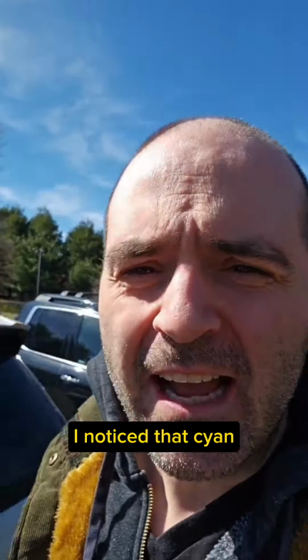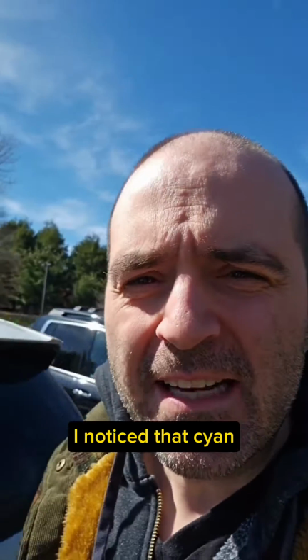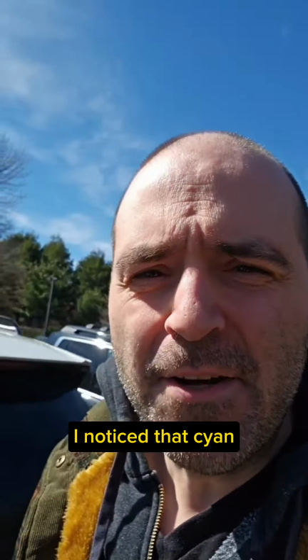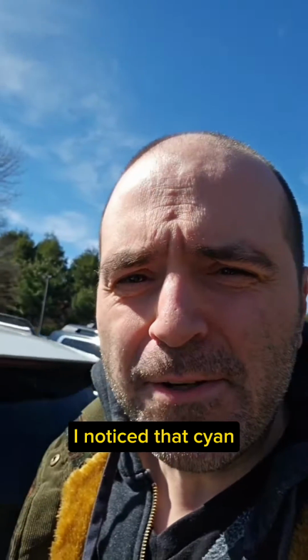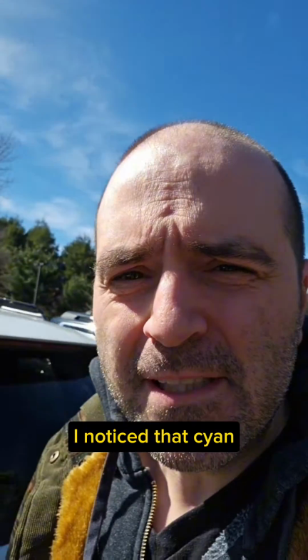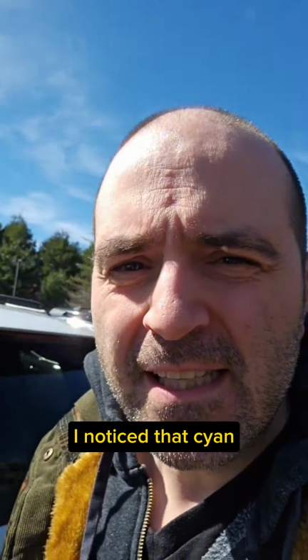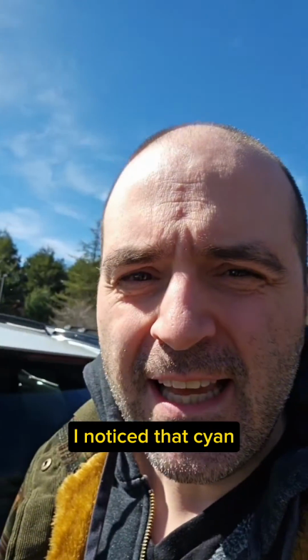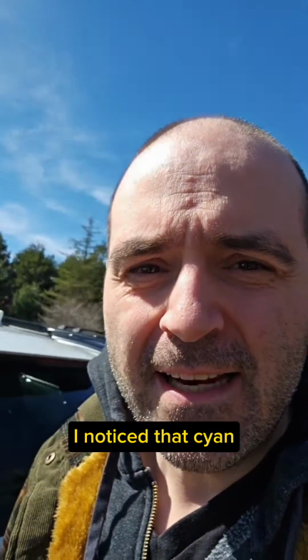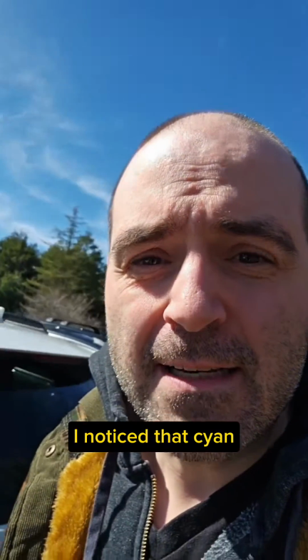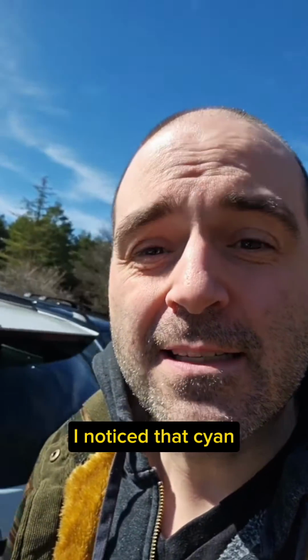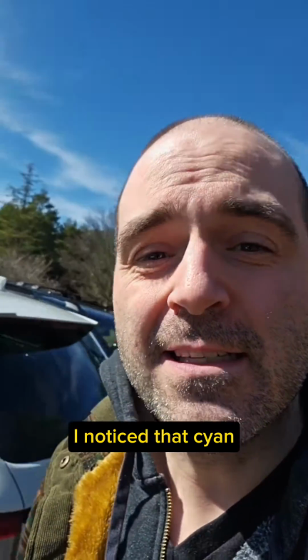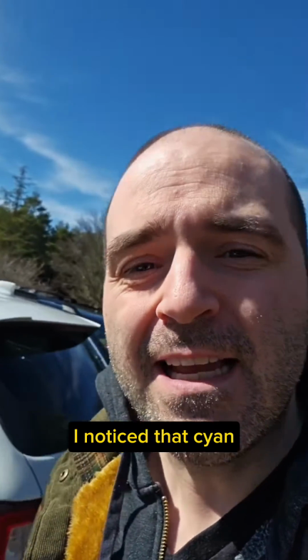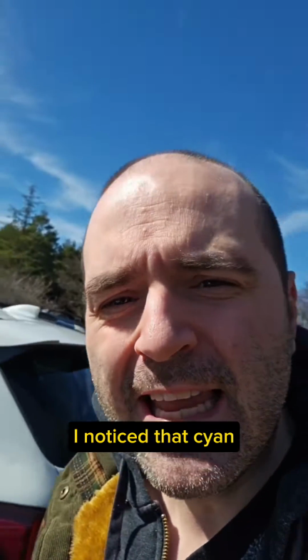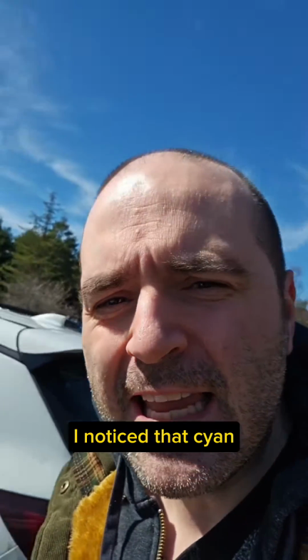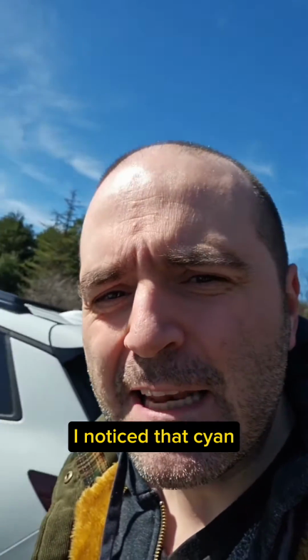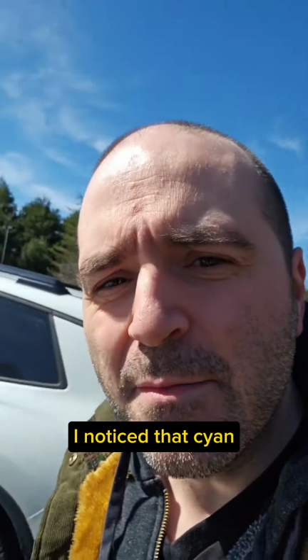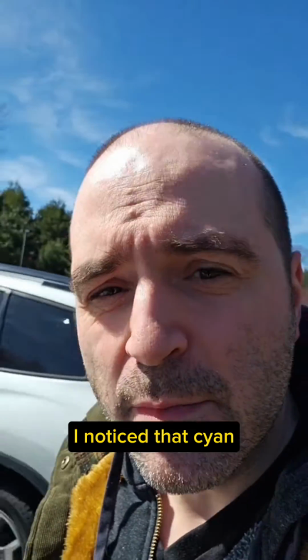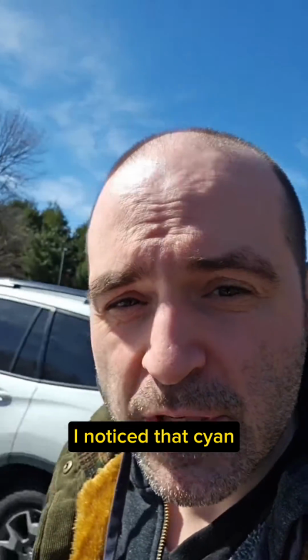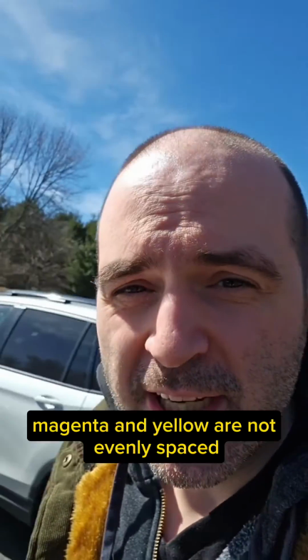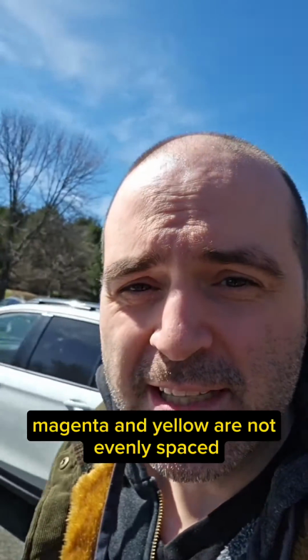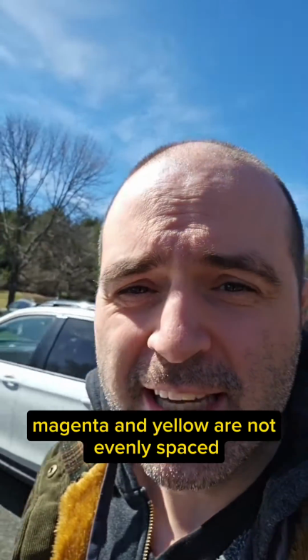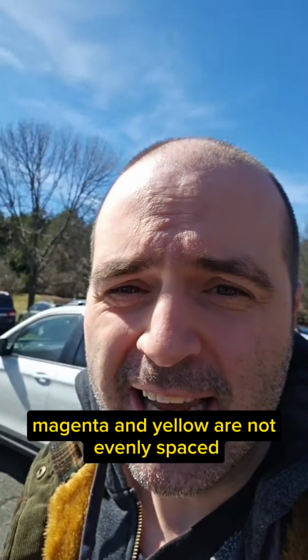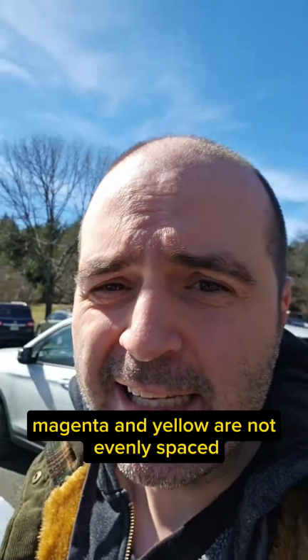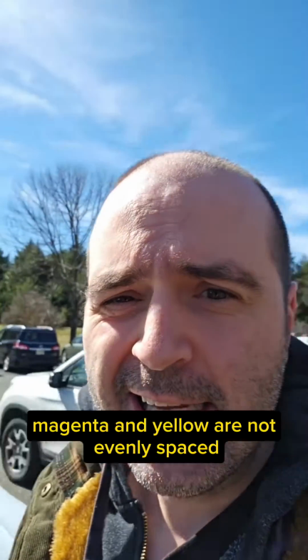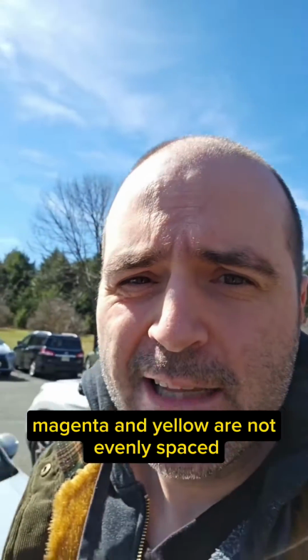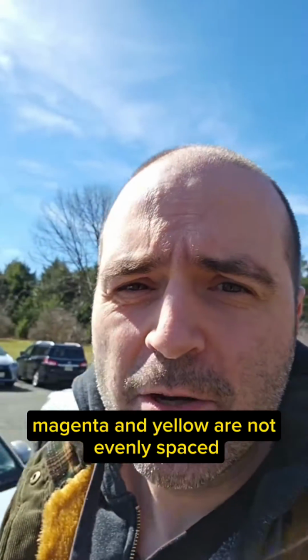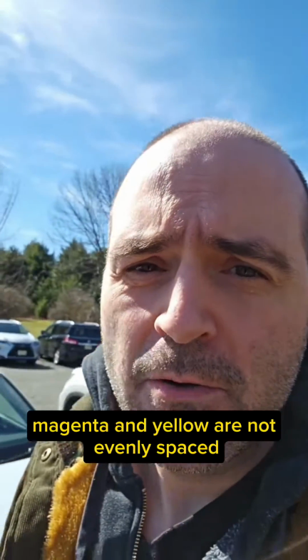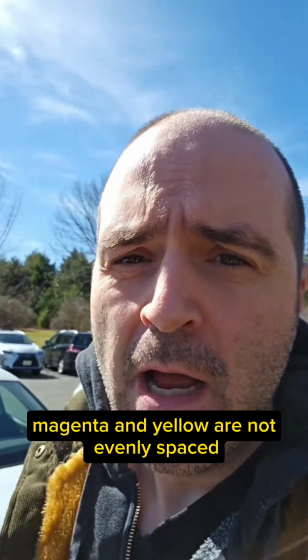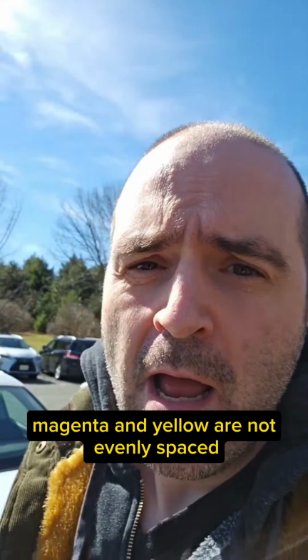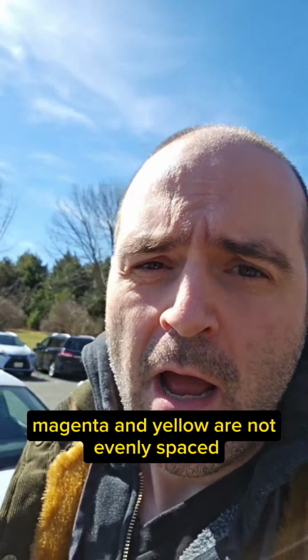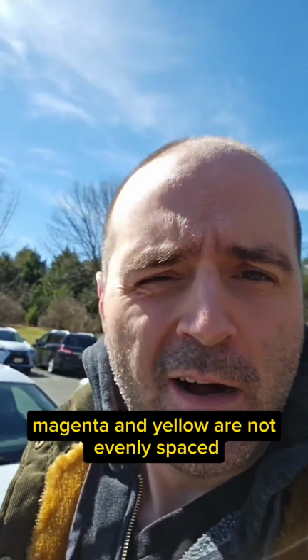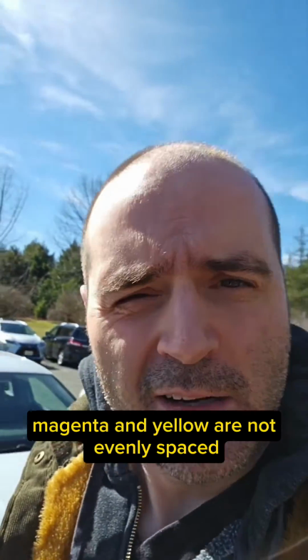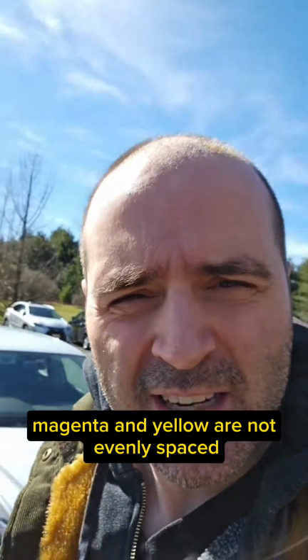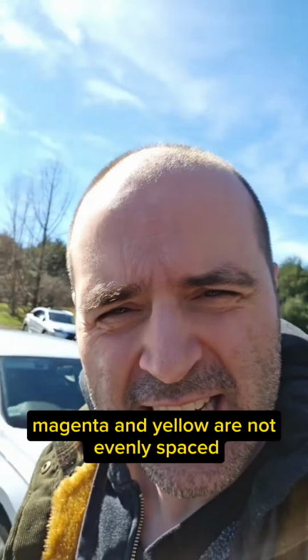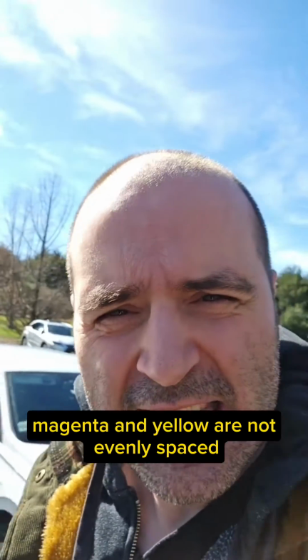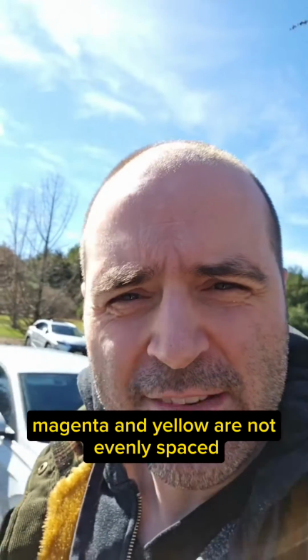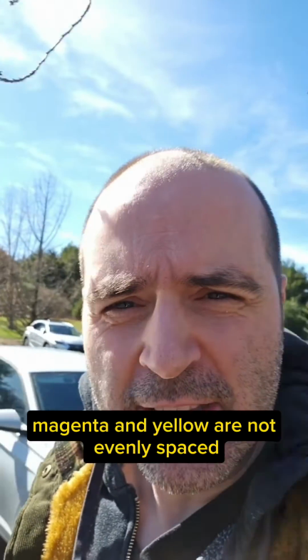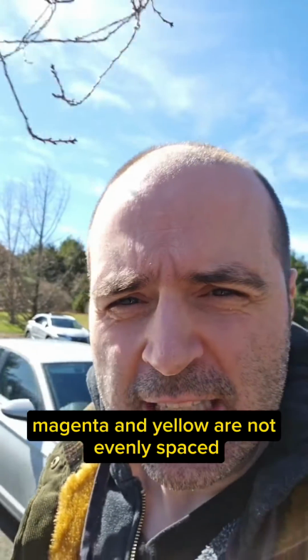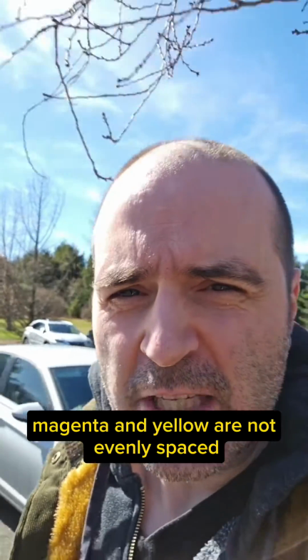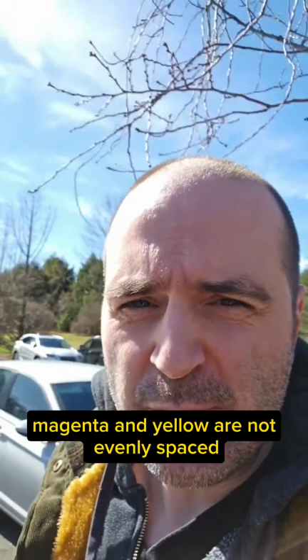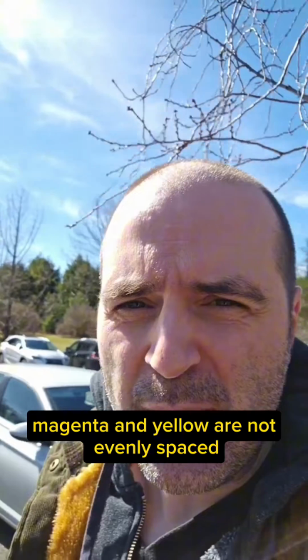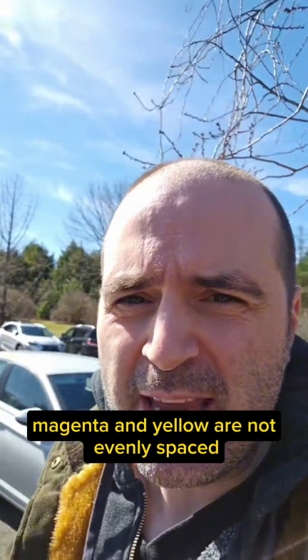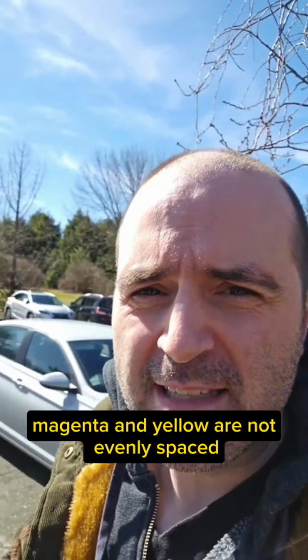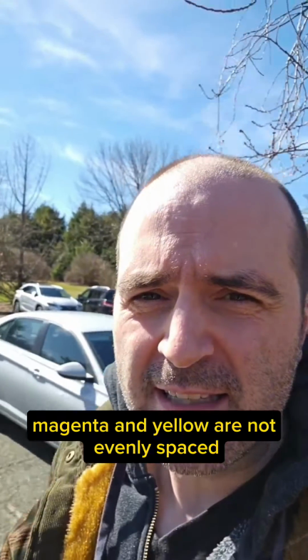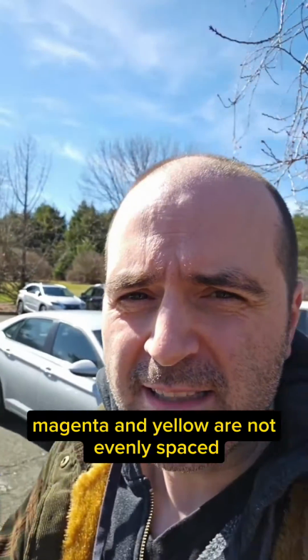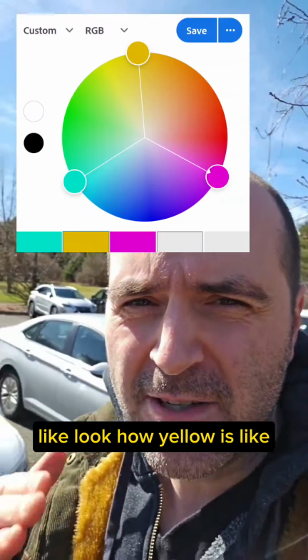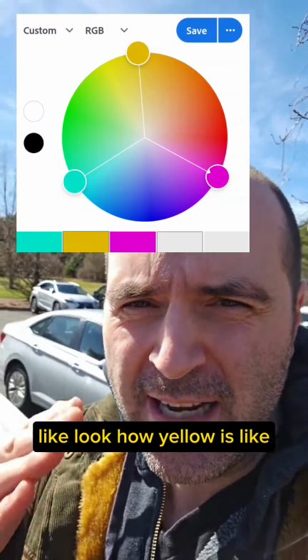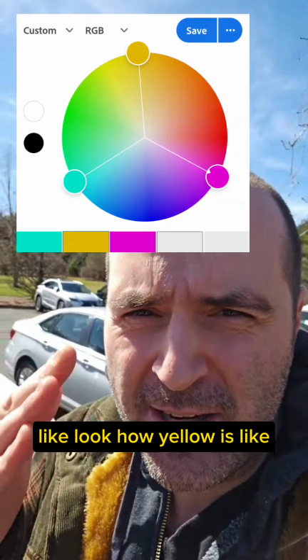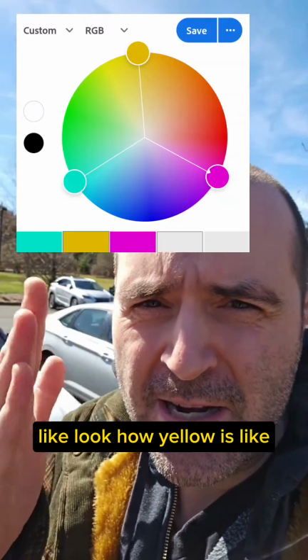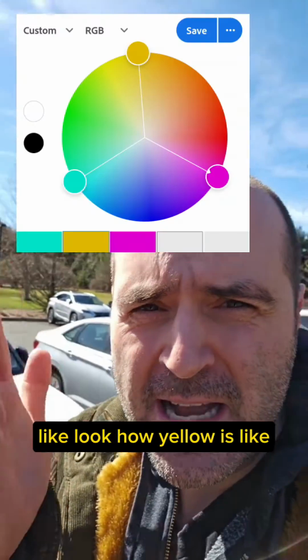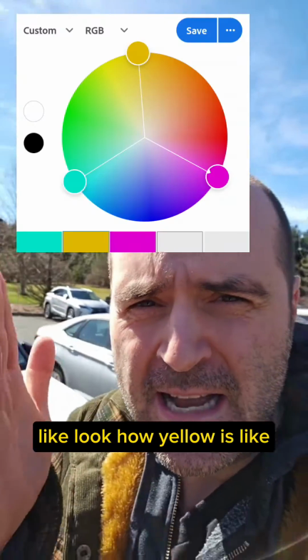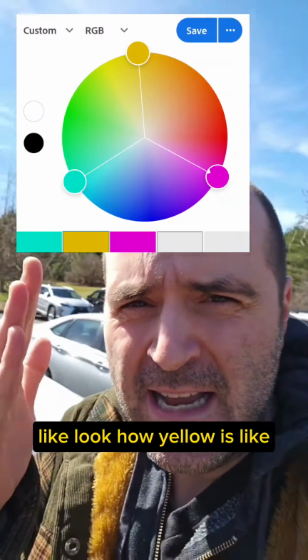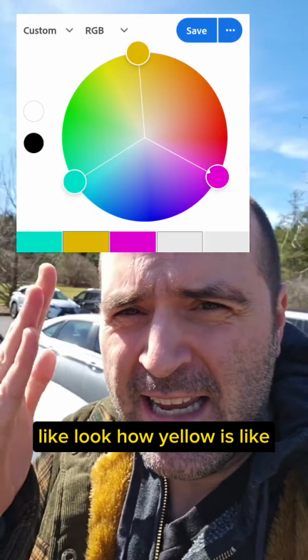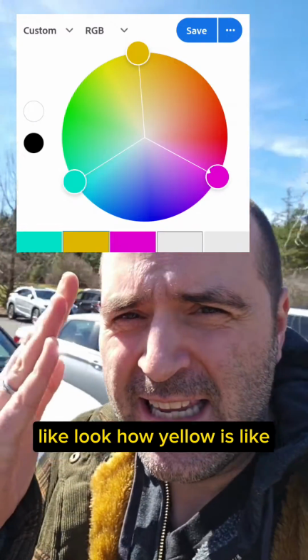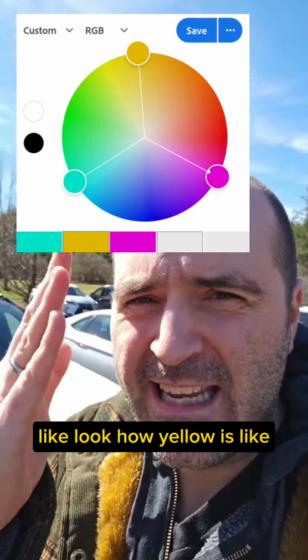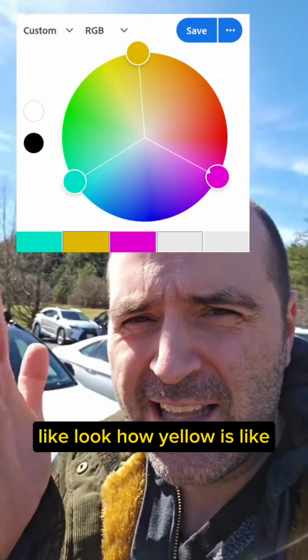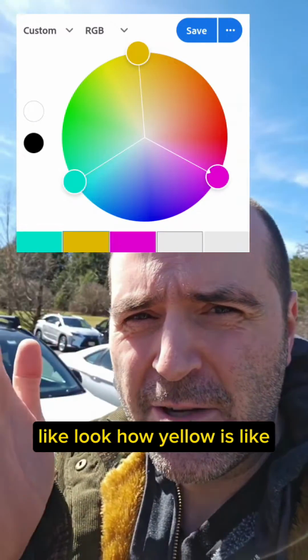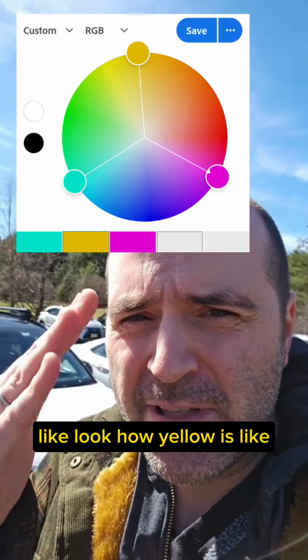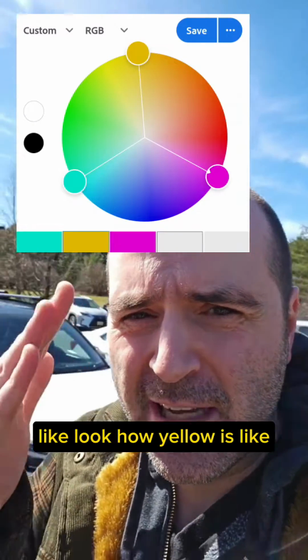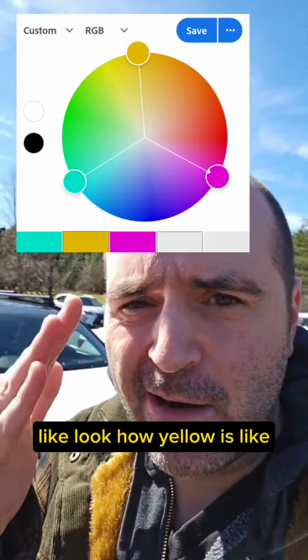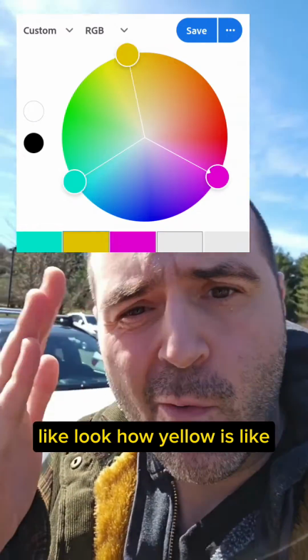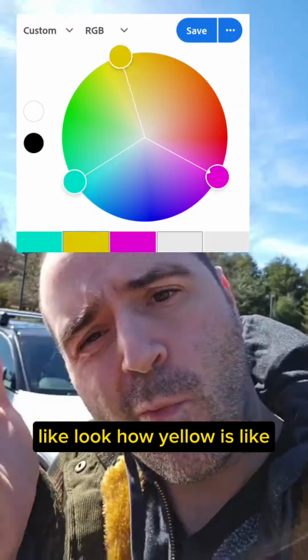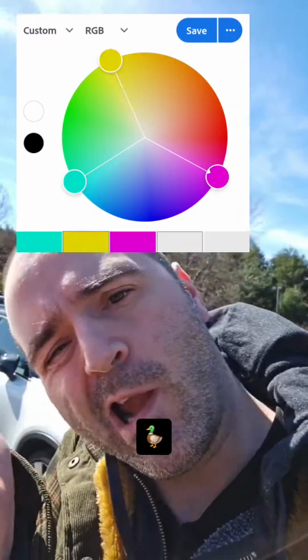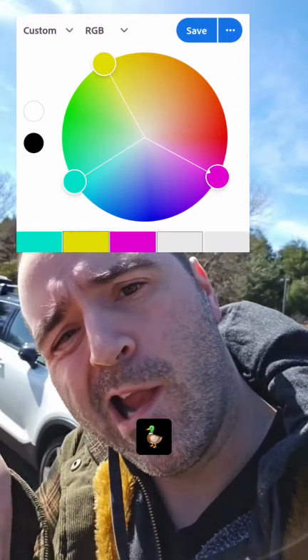I noticed that cyan, magenta, and yellow are not evenly spaced. Like, look how yellow is way off.